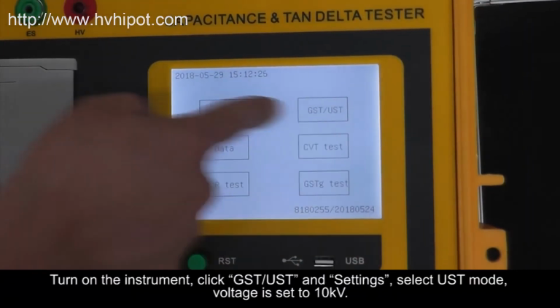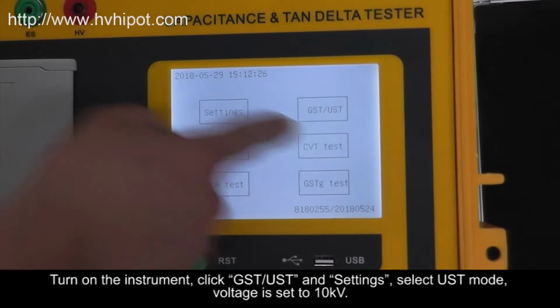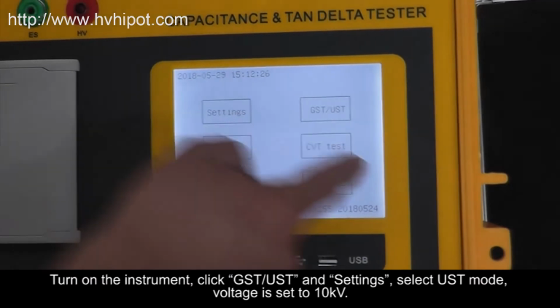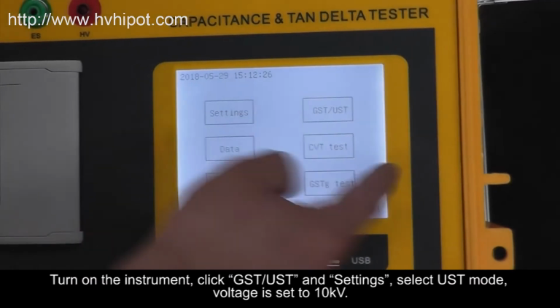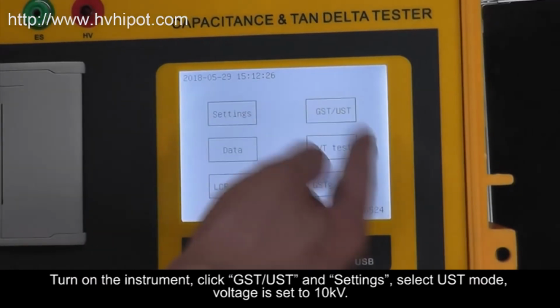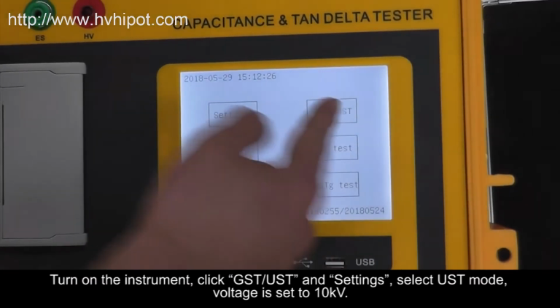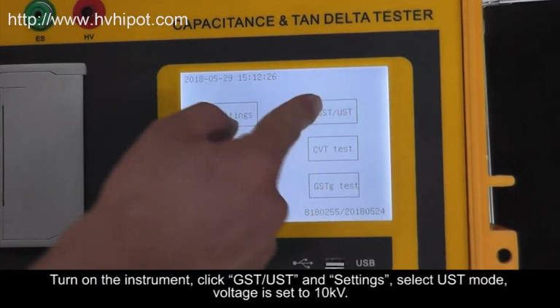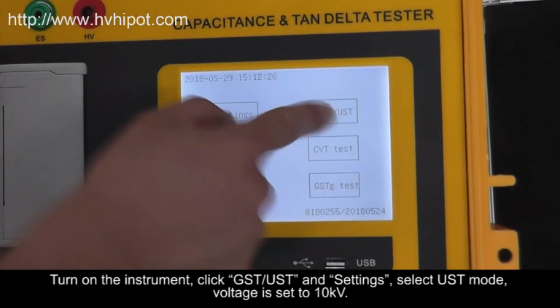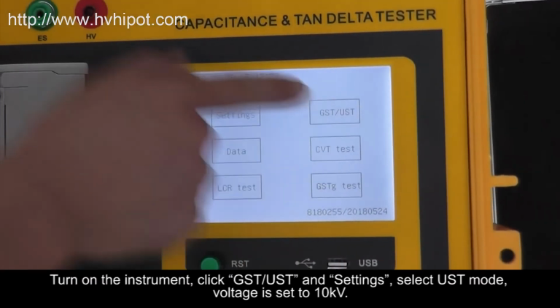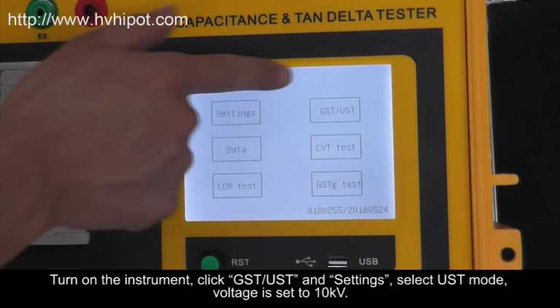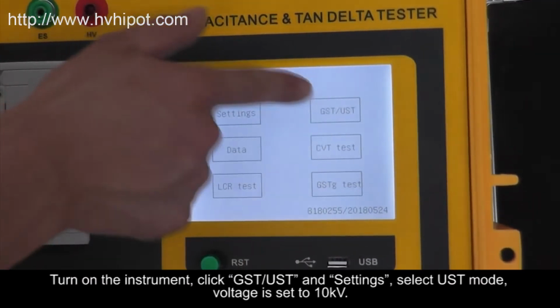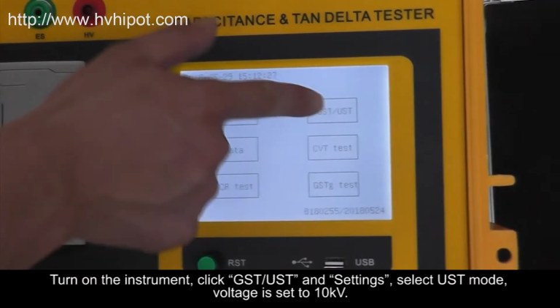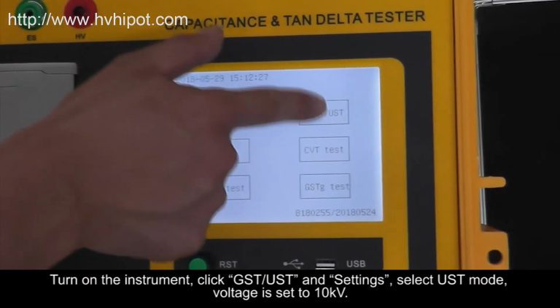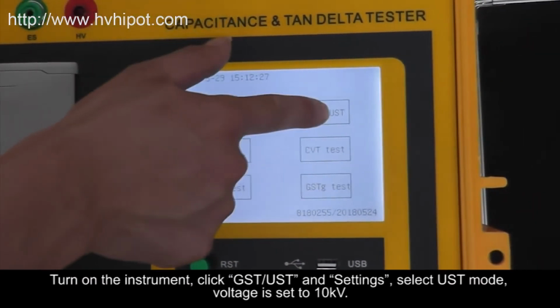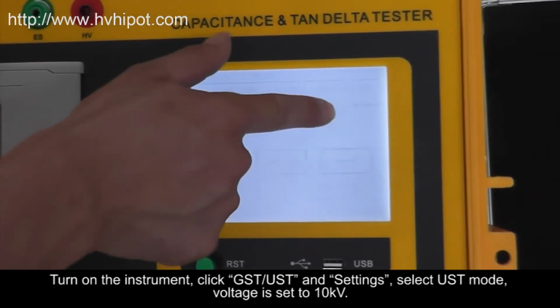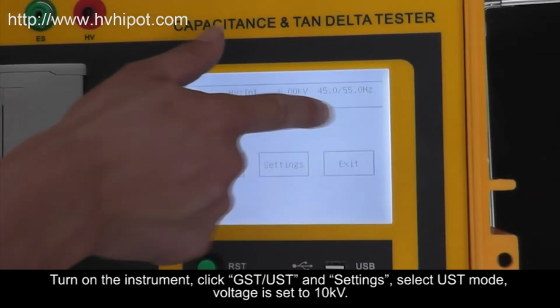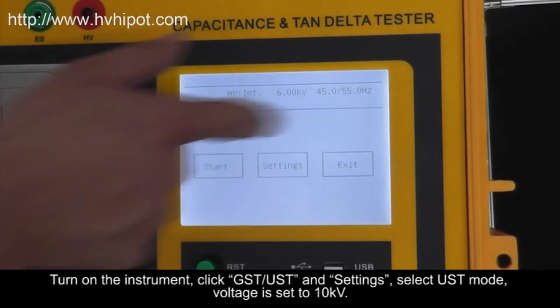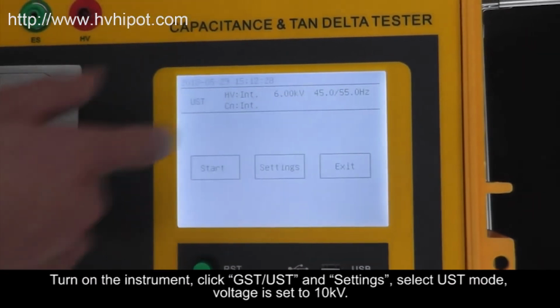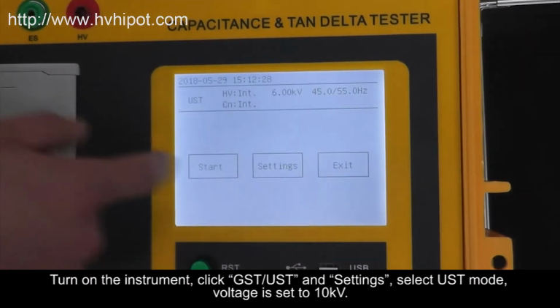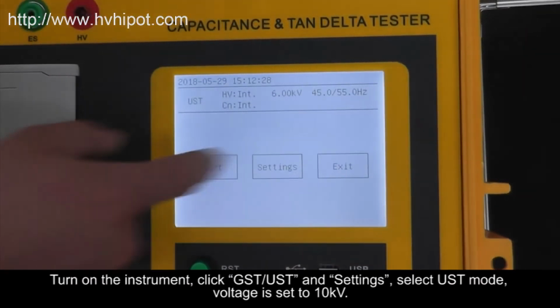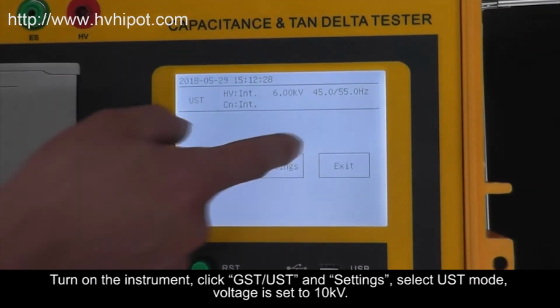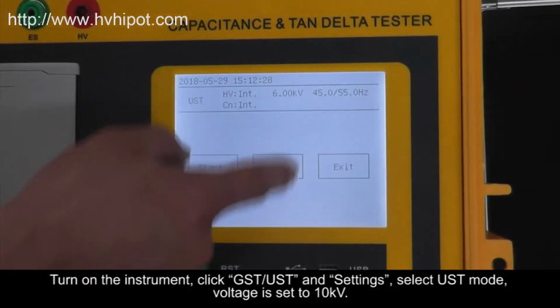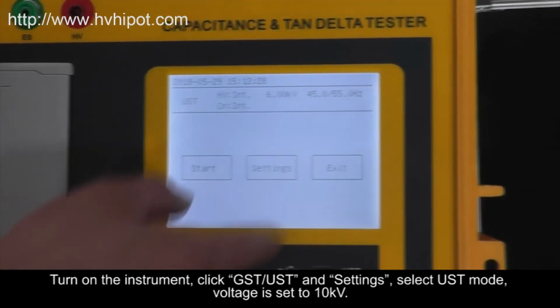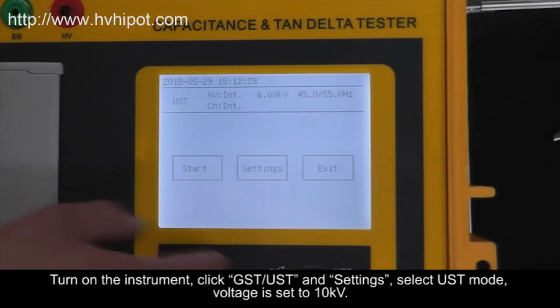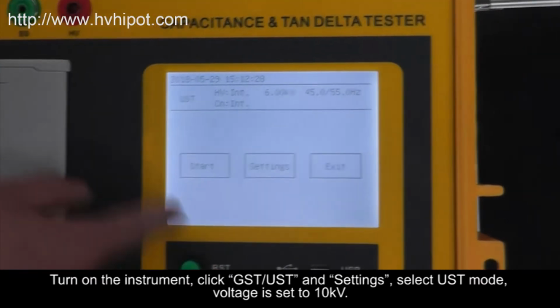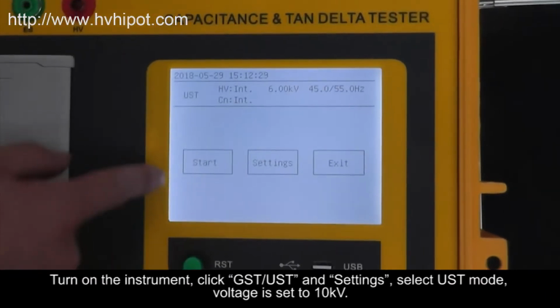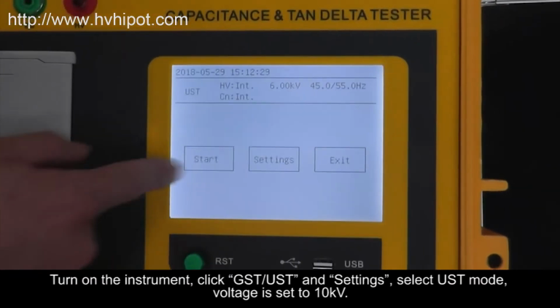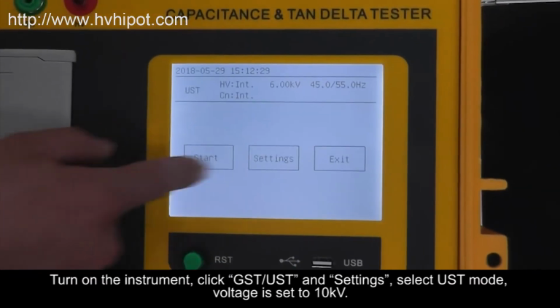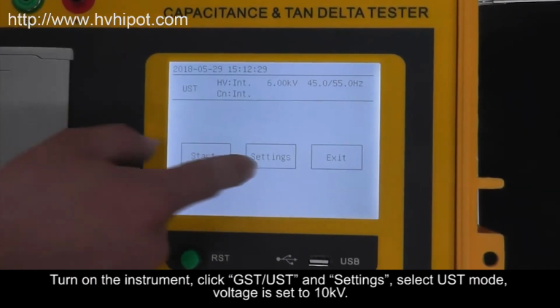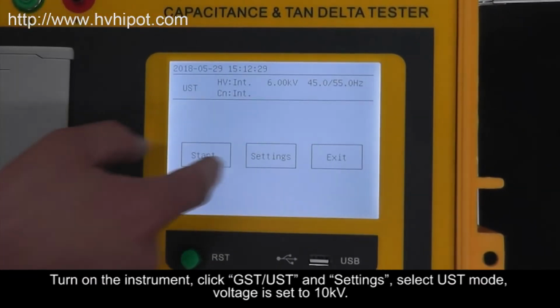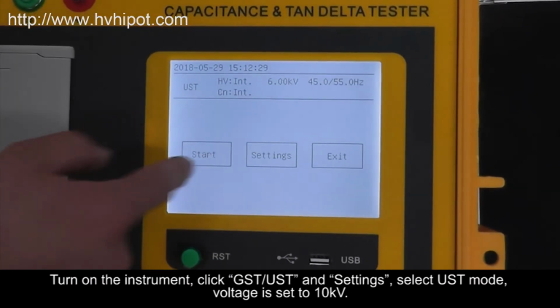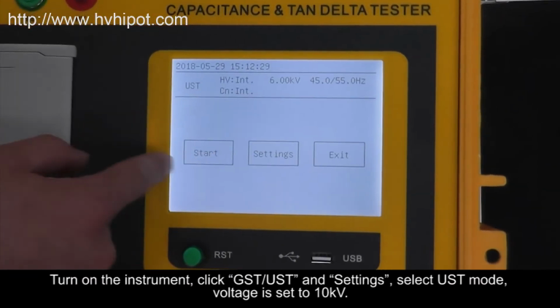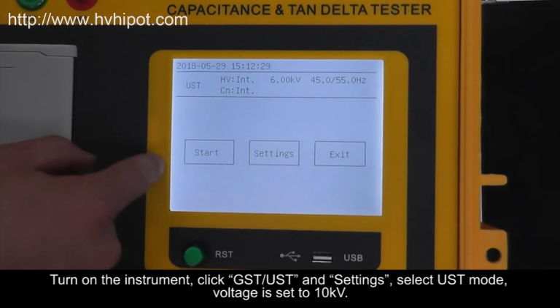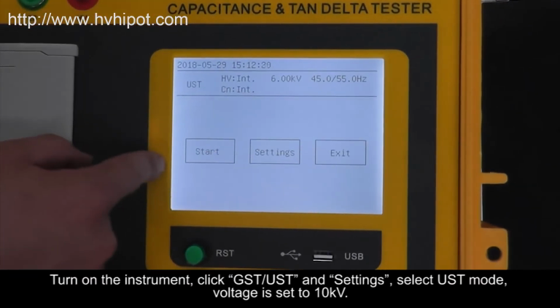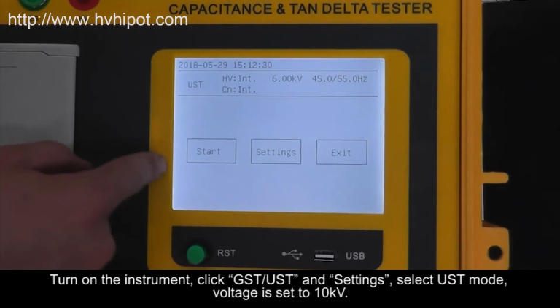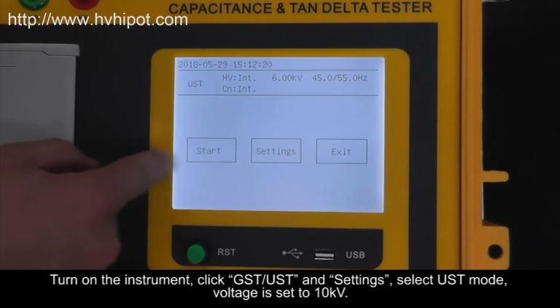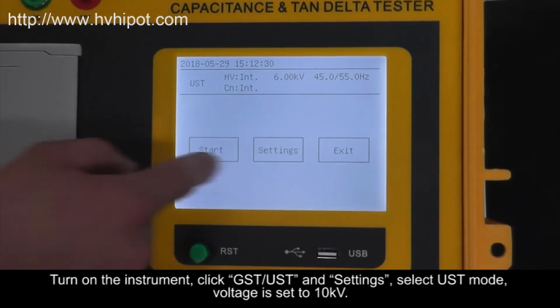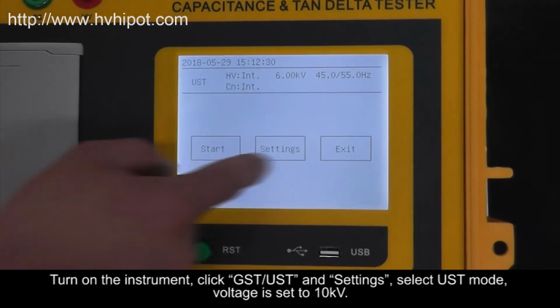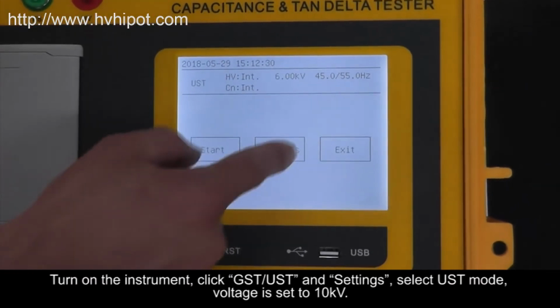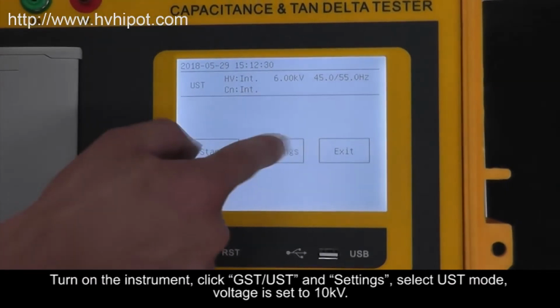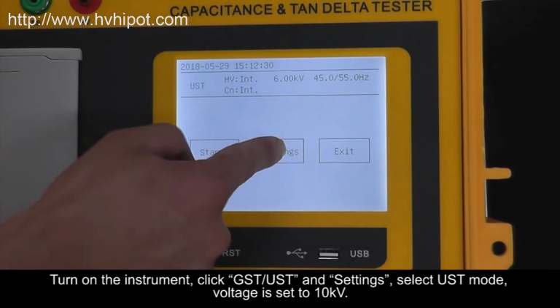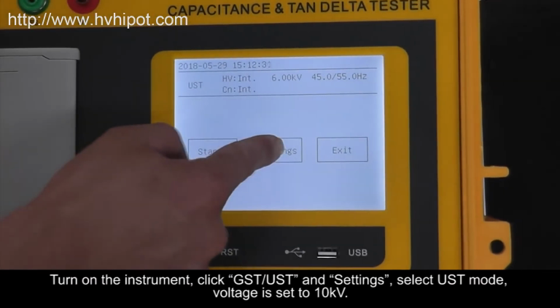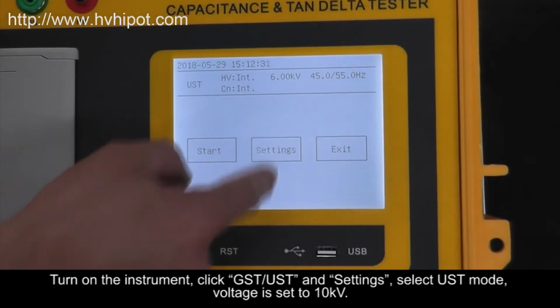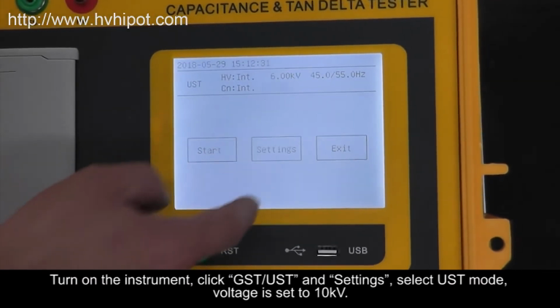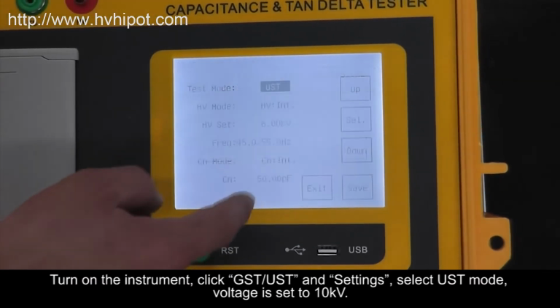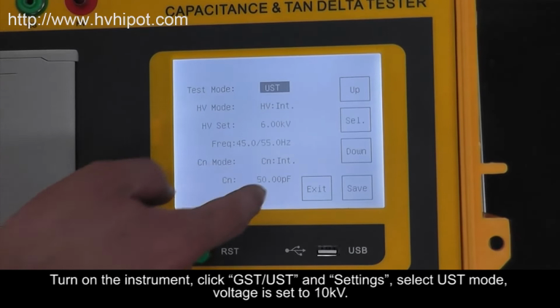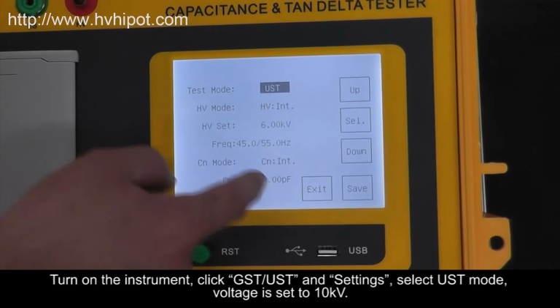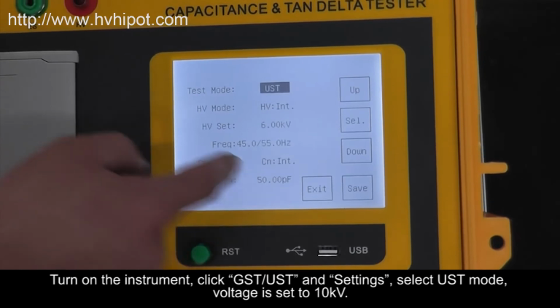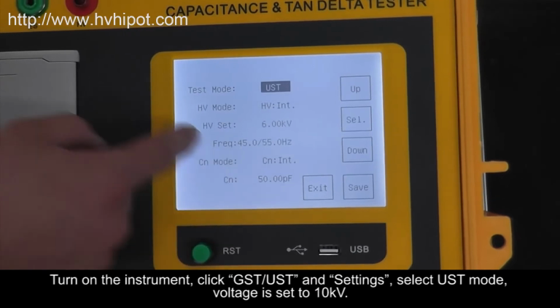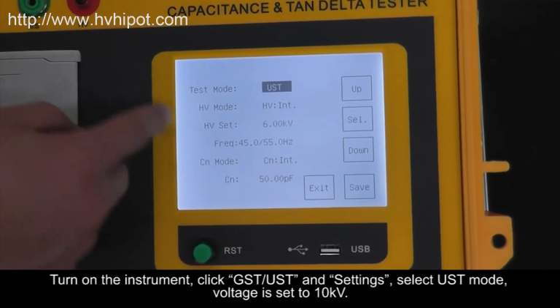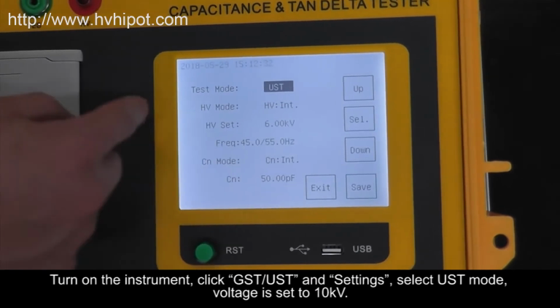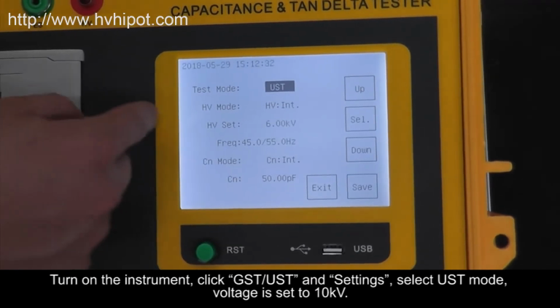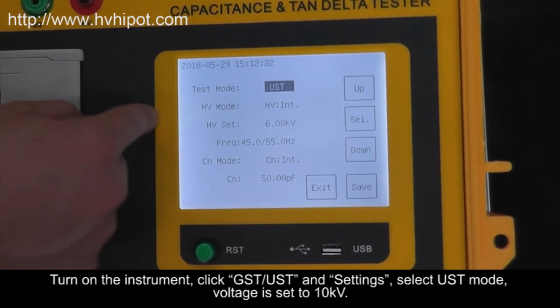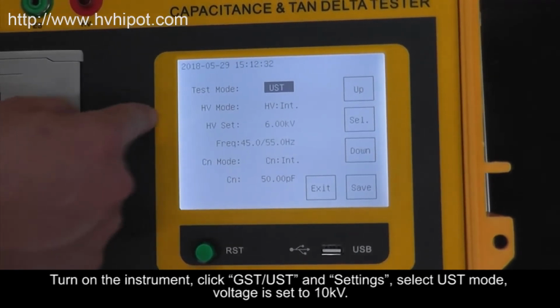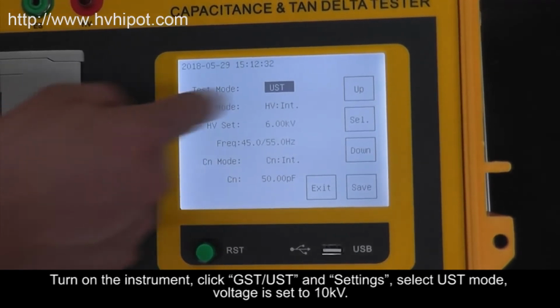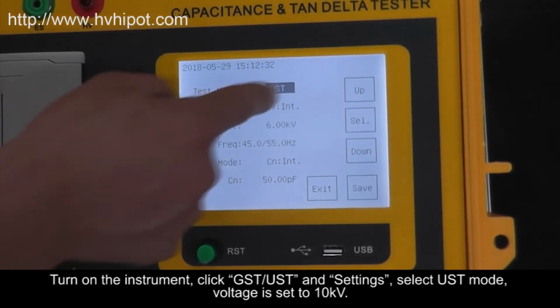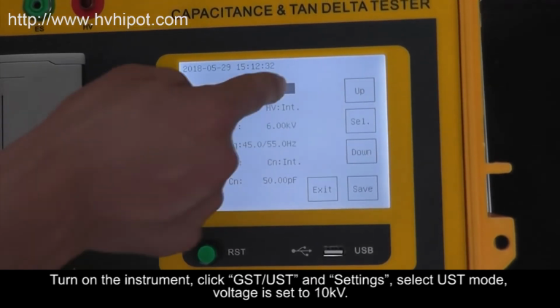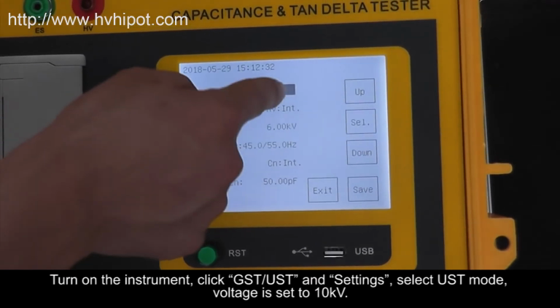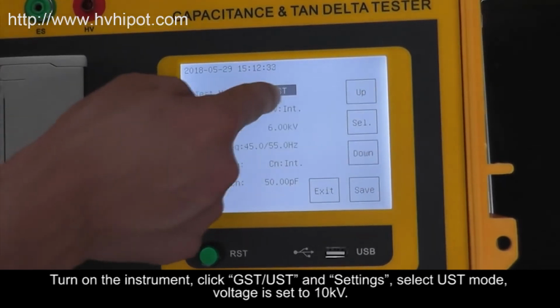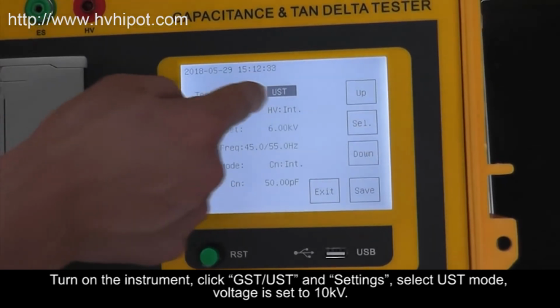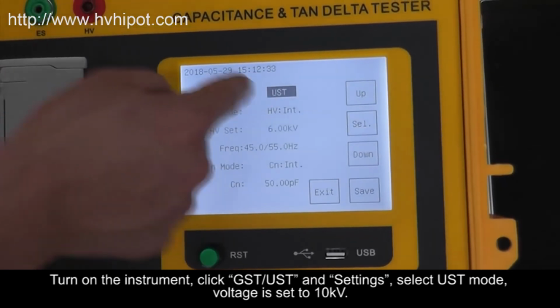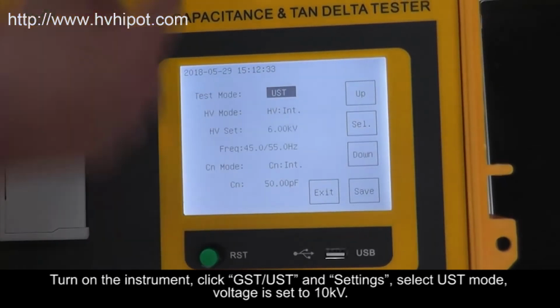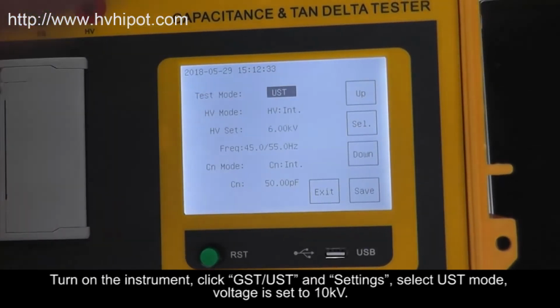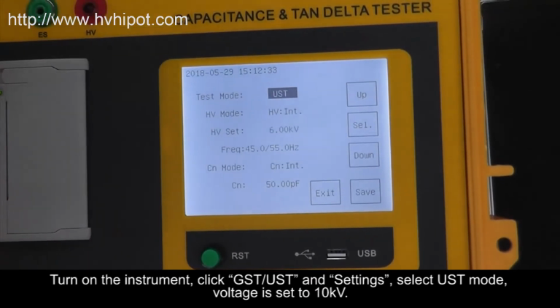Turn on the instrument, click GST and Settings, select UST mode. Voltage is set to 10 kilovolts.